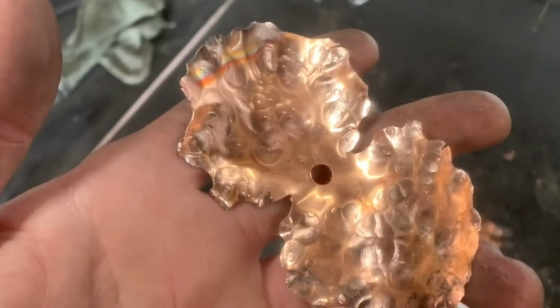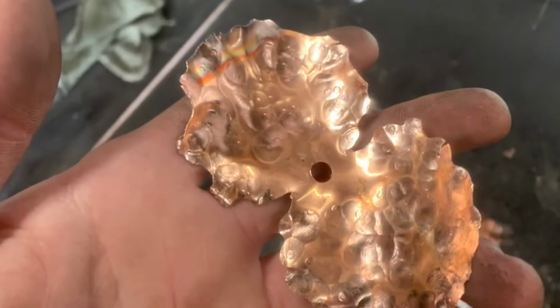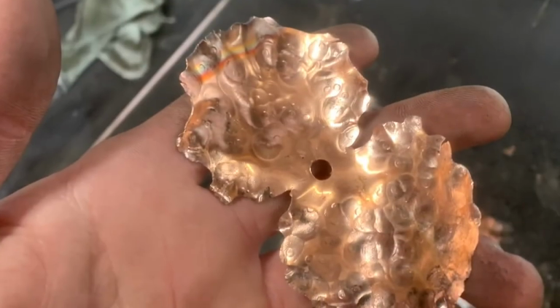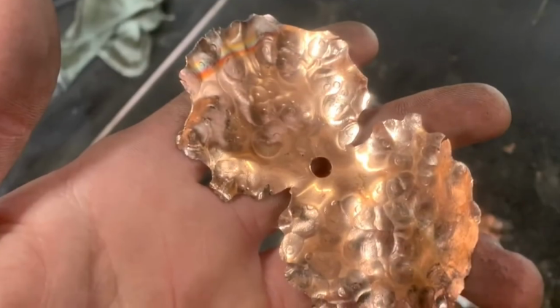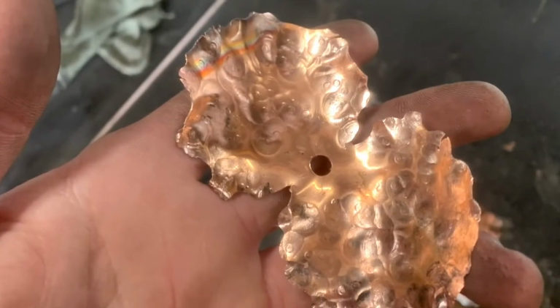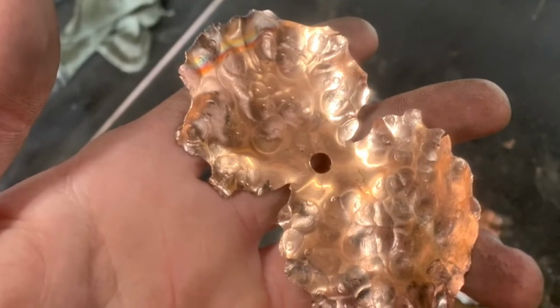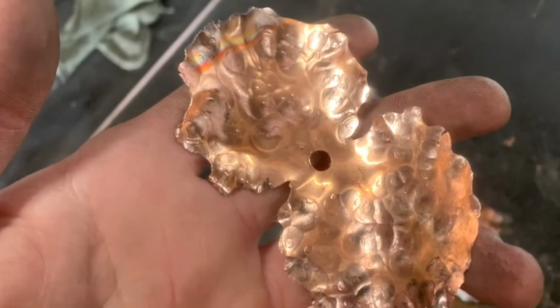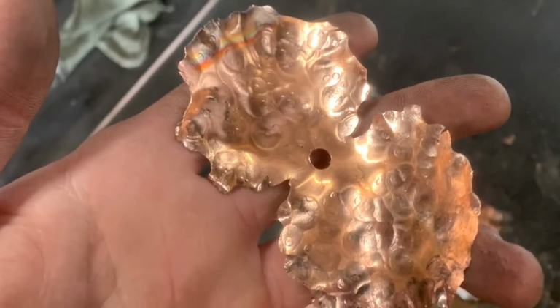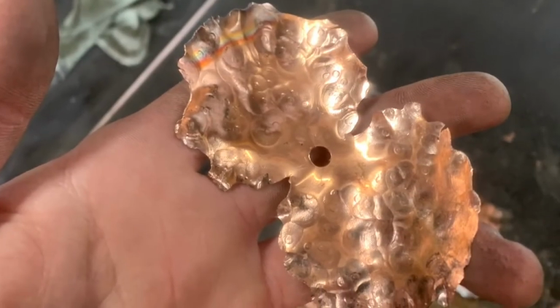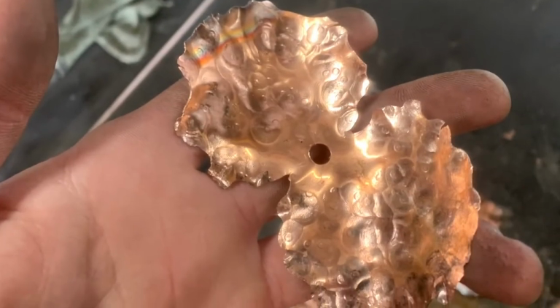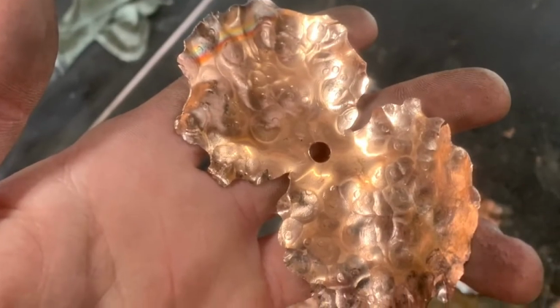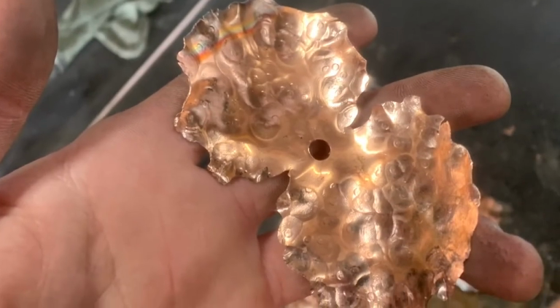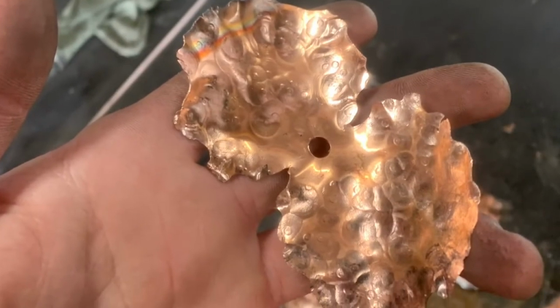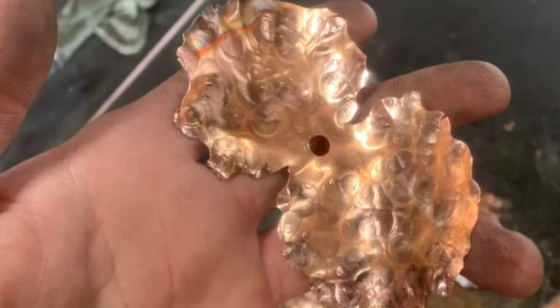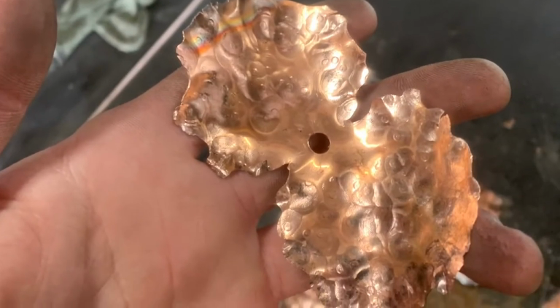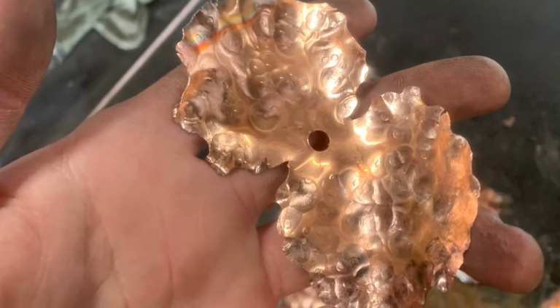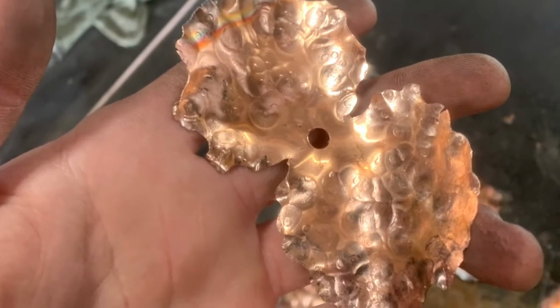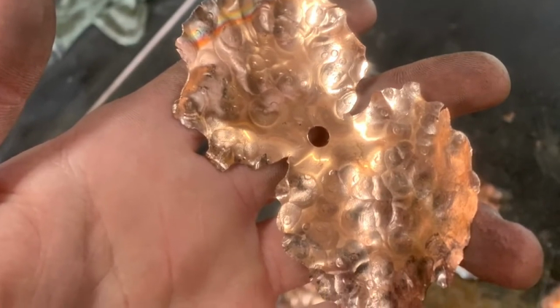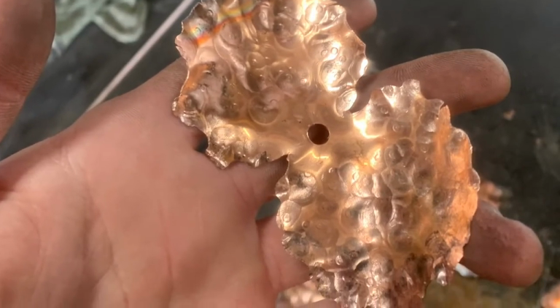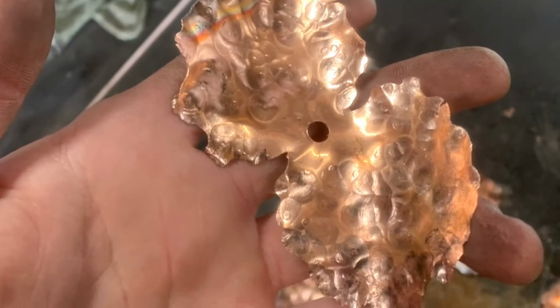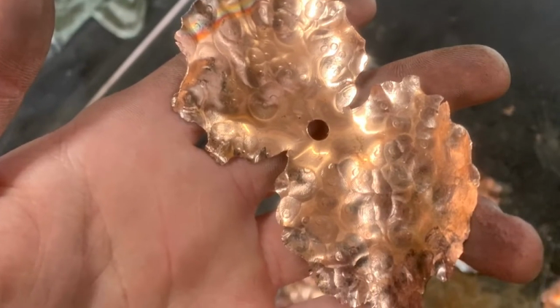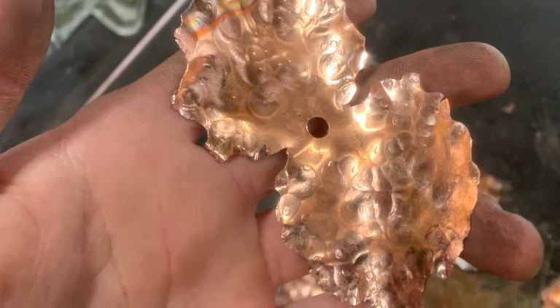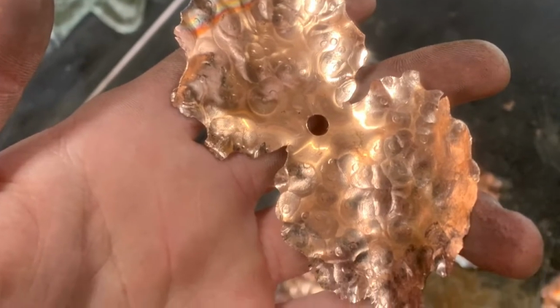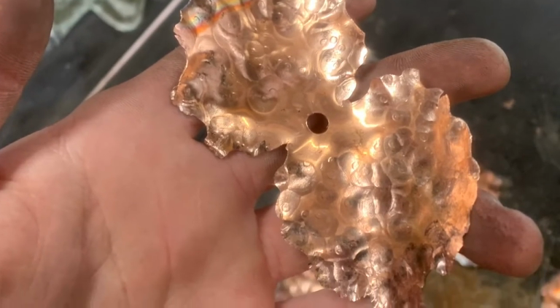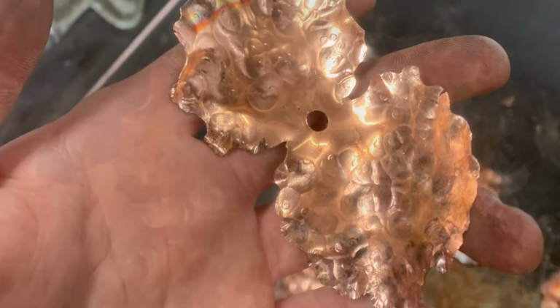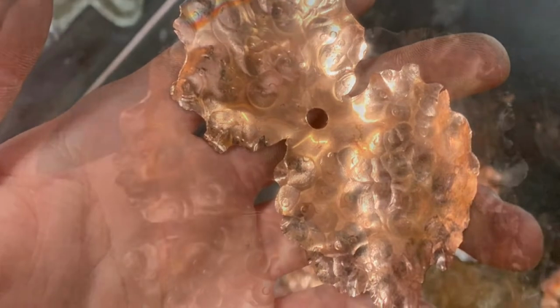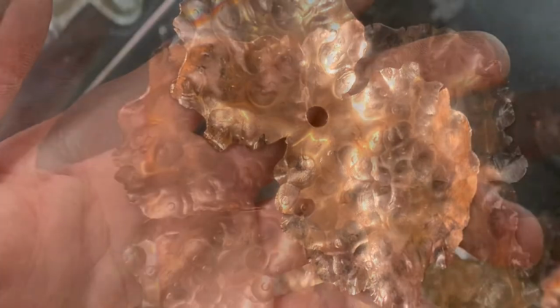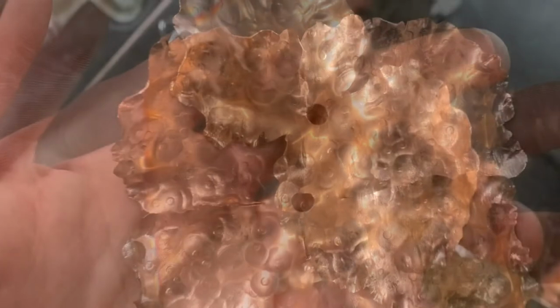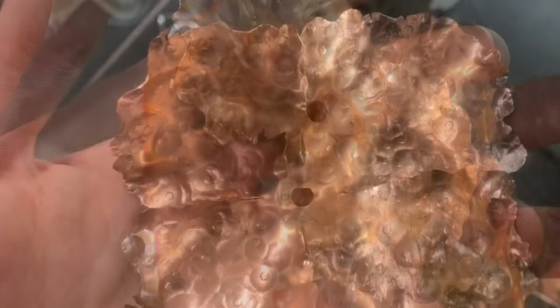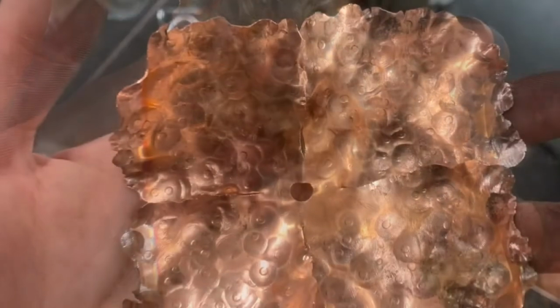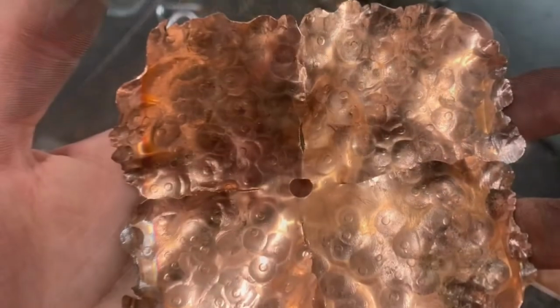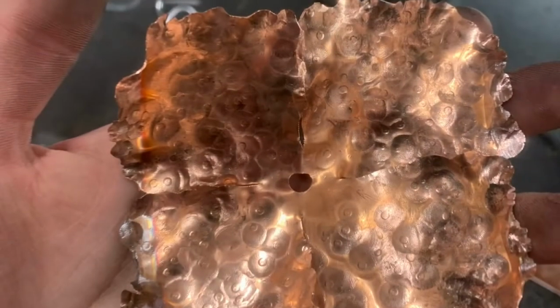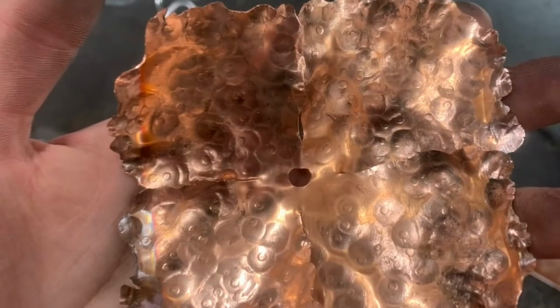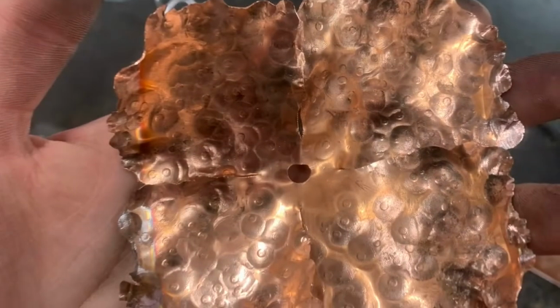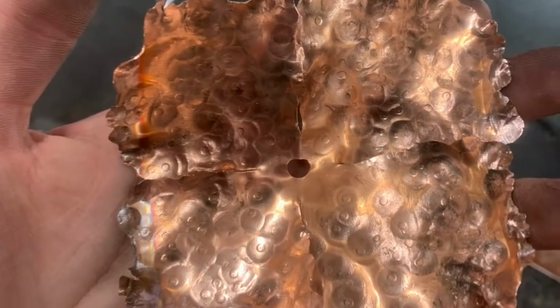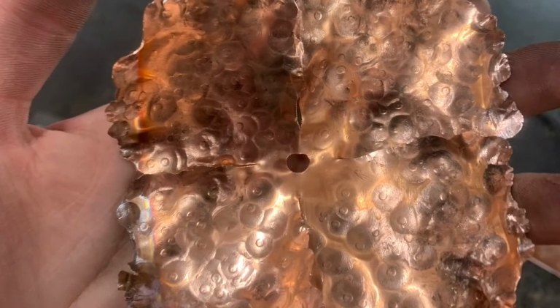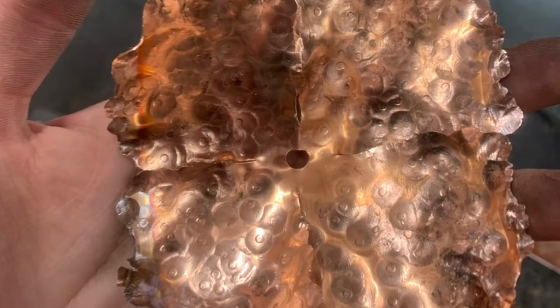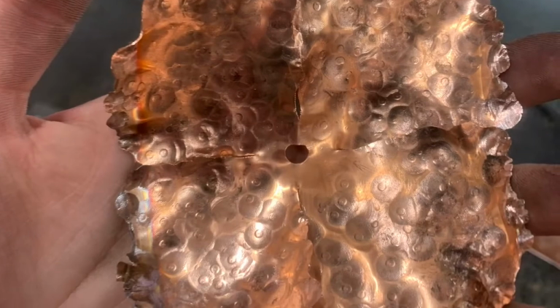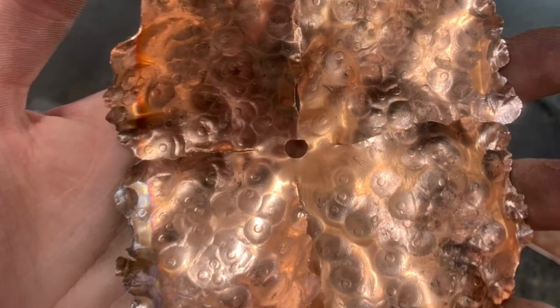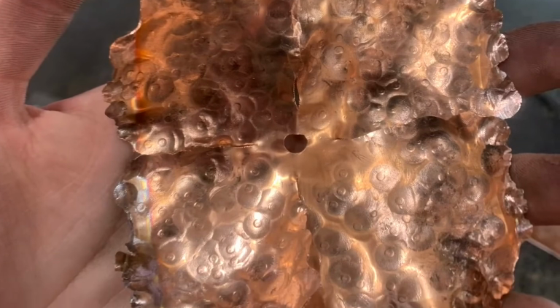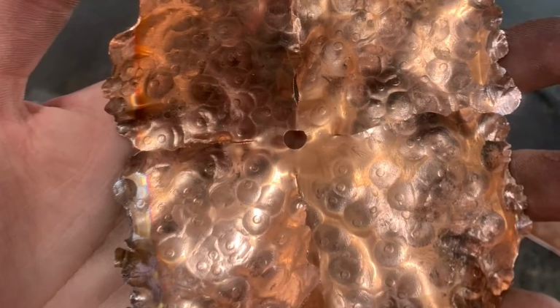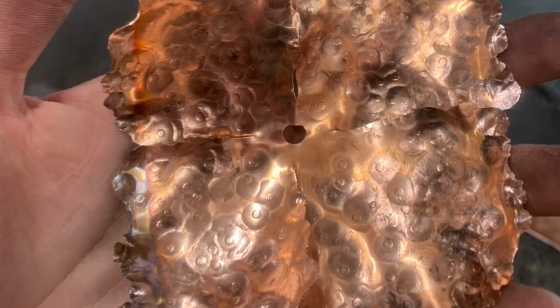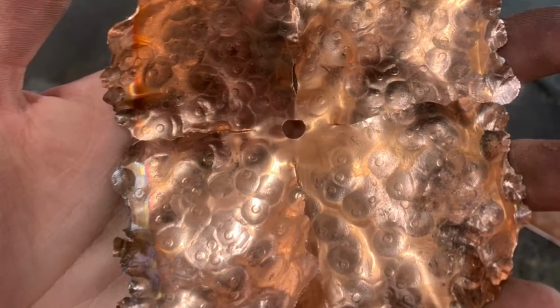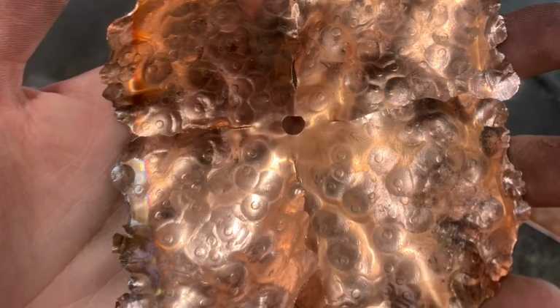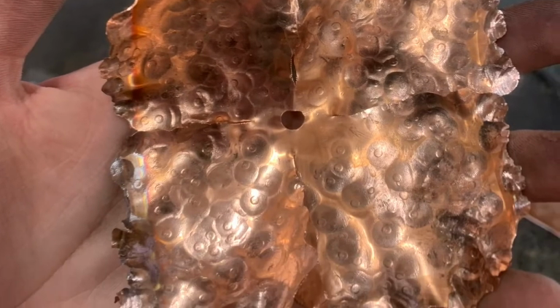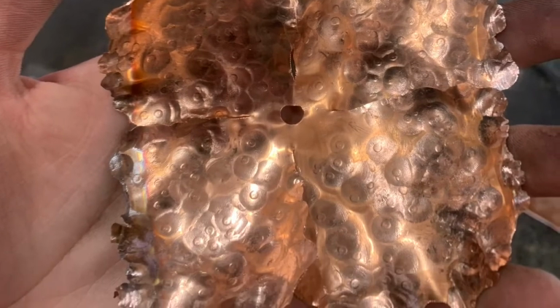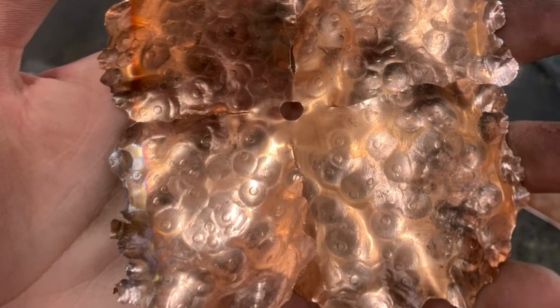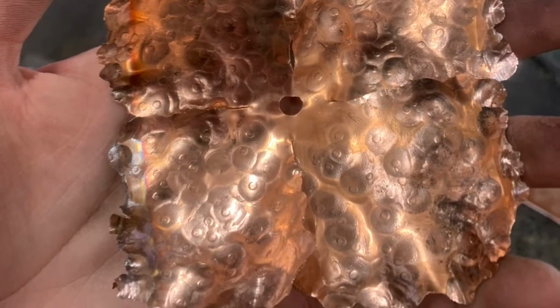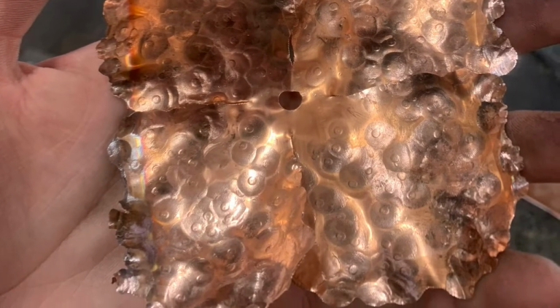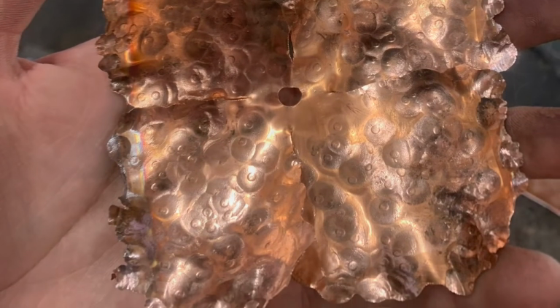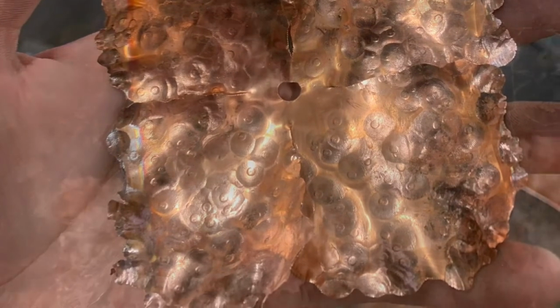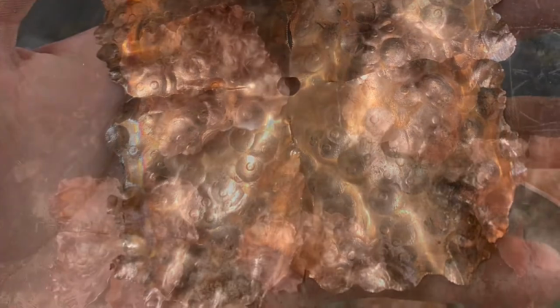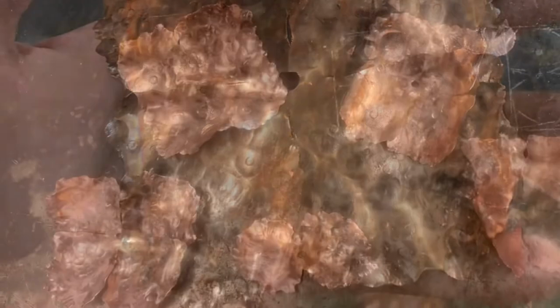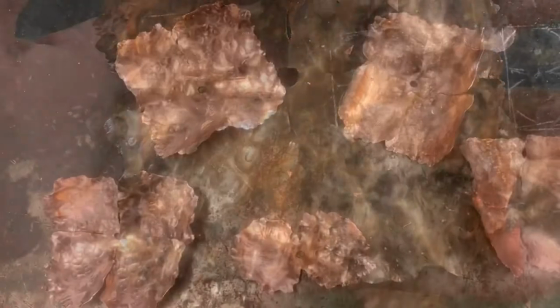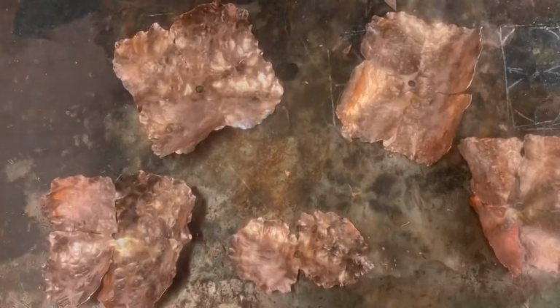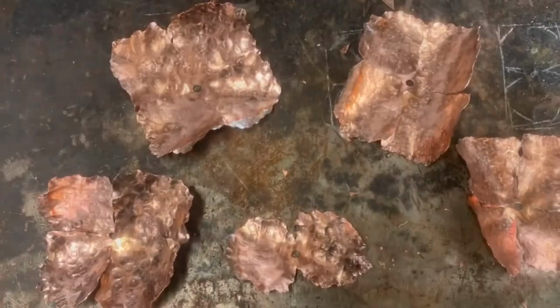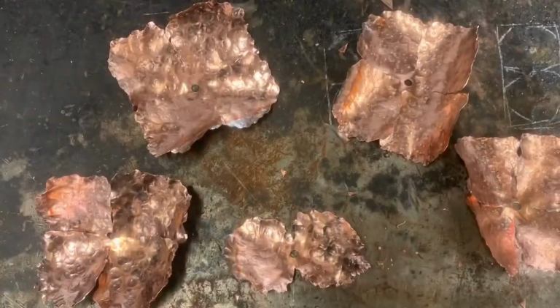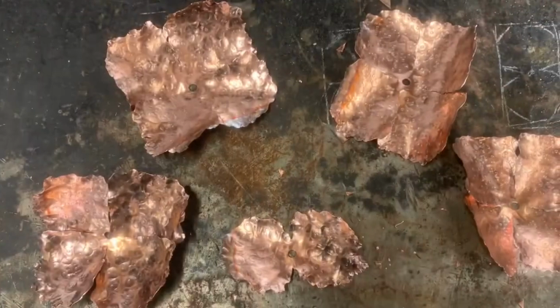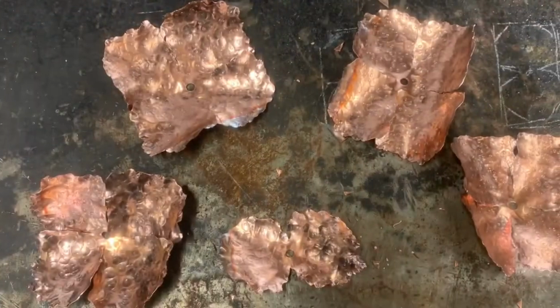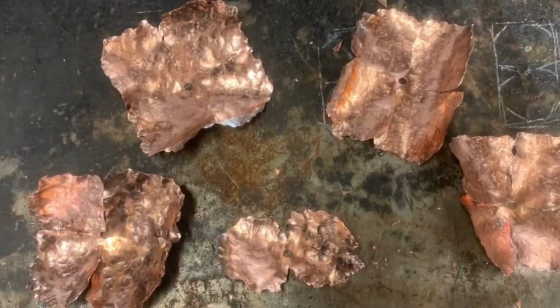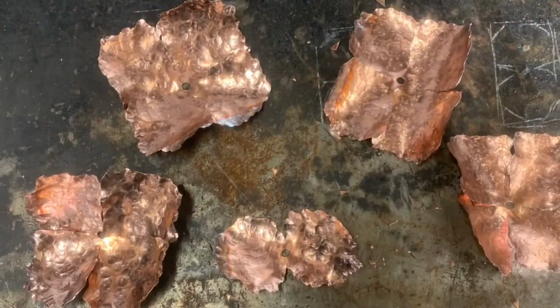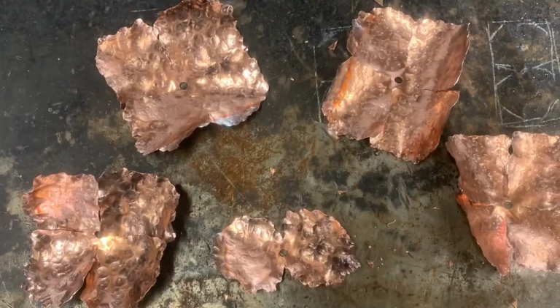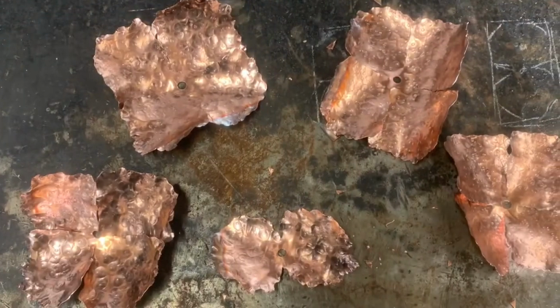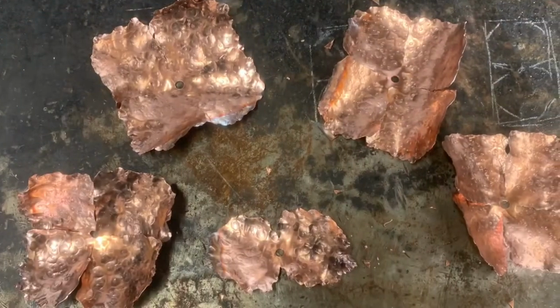As a result of hammering the sheets, the copper heats up. It then slowly cools down over time, causing the copper to become extremely hard to bend.